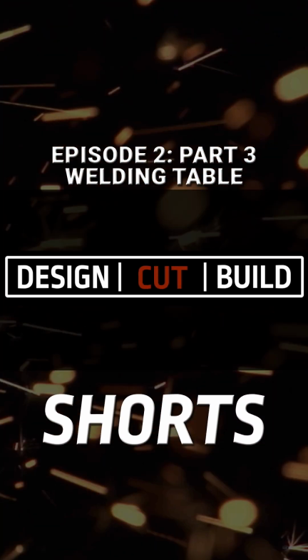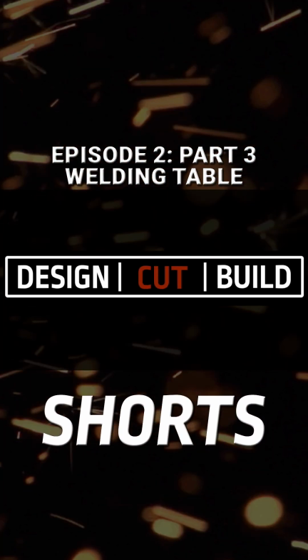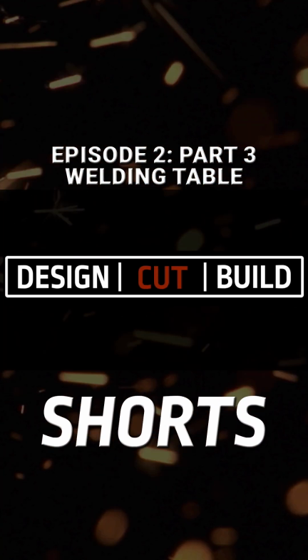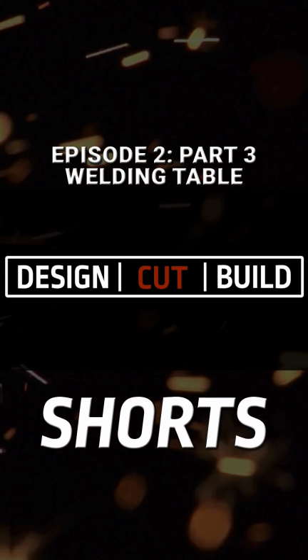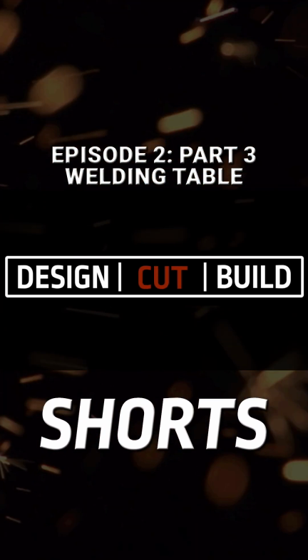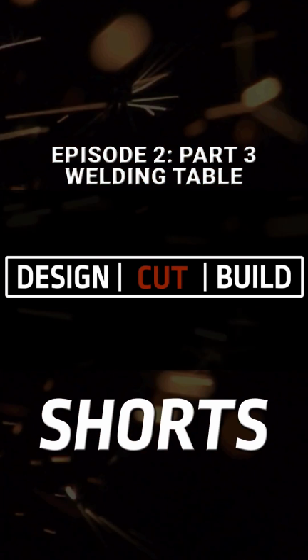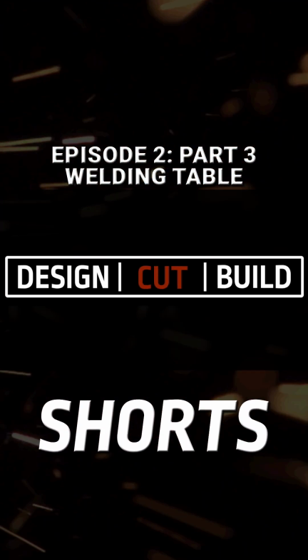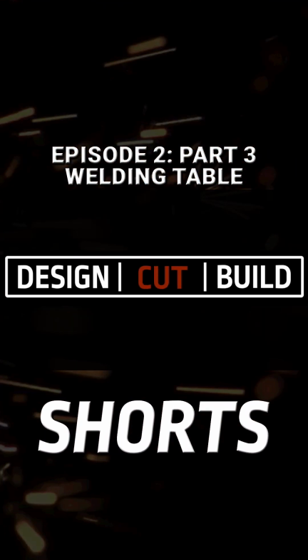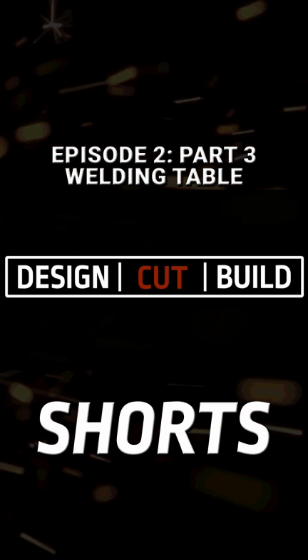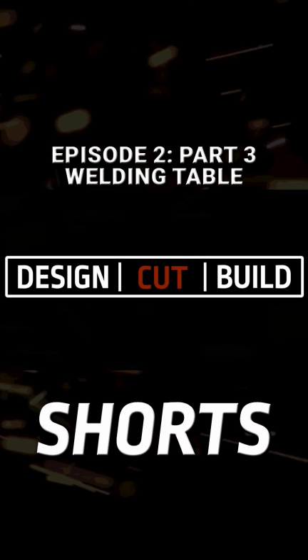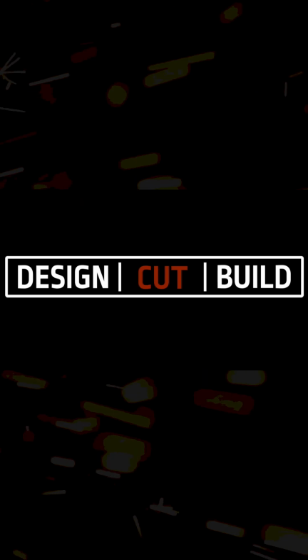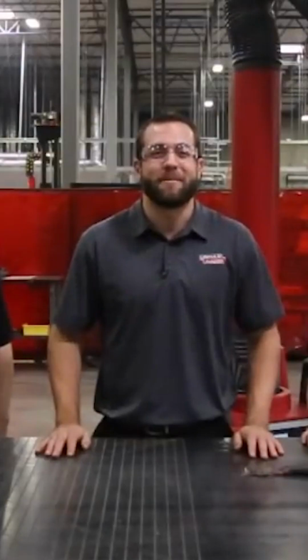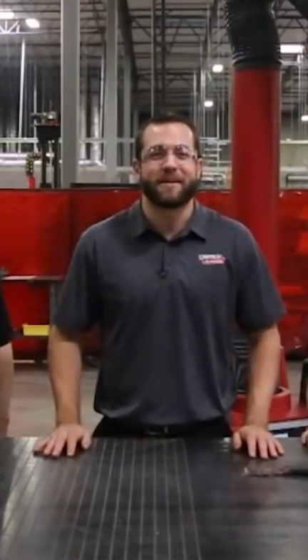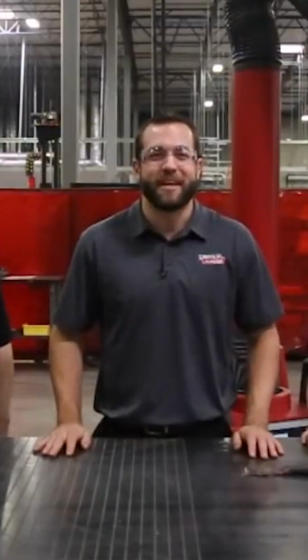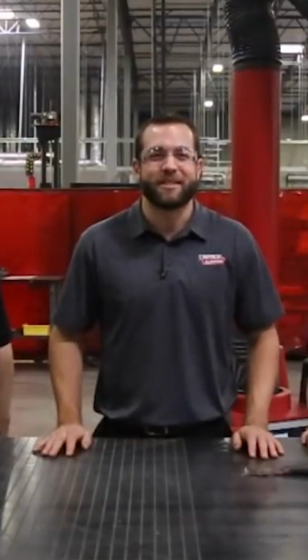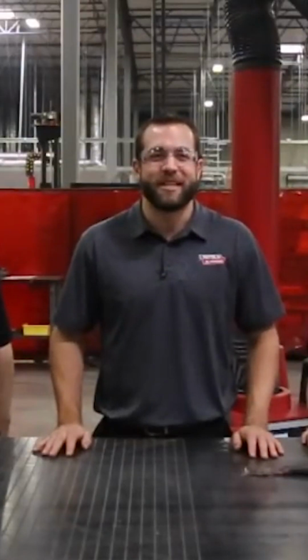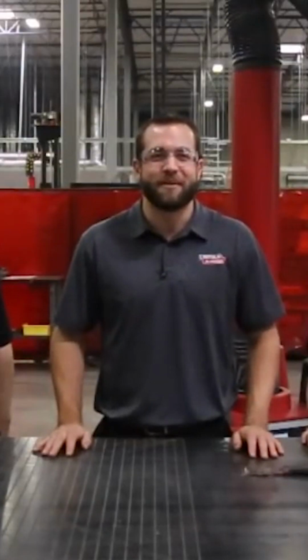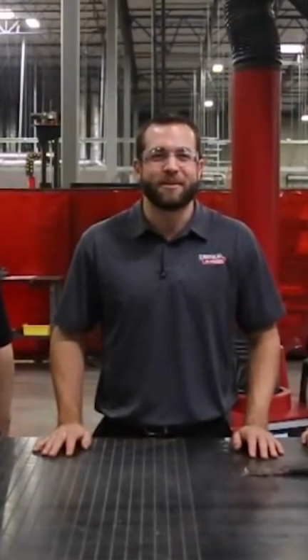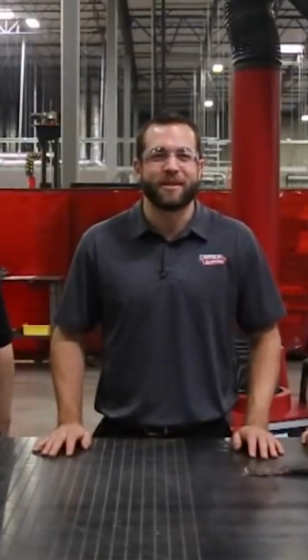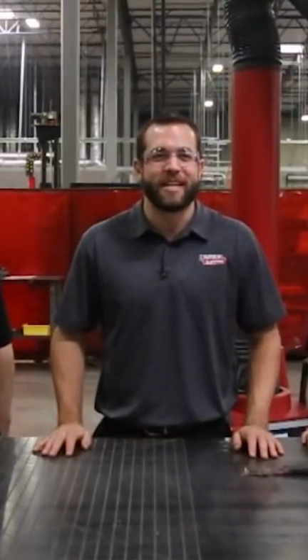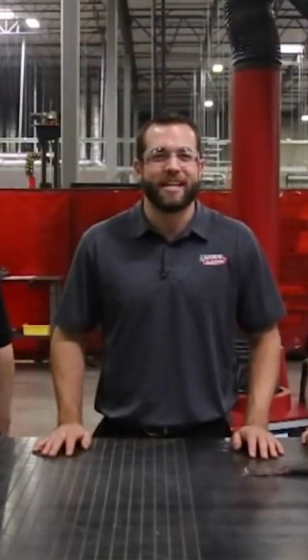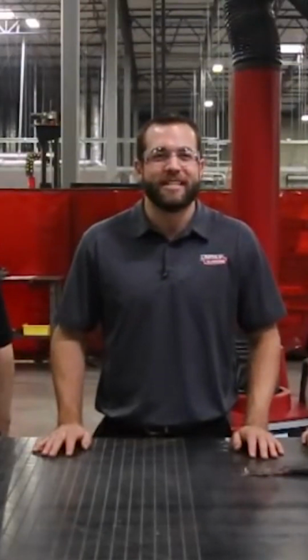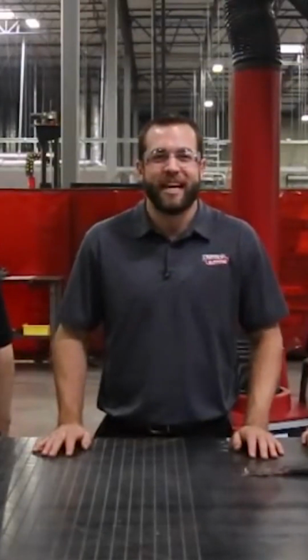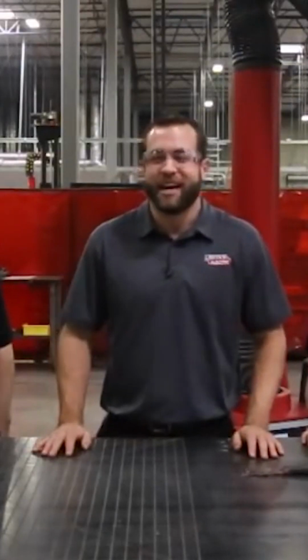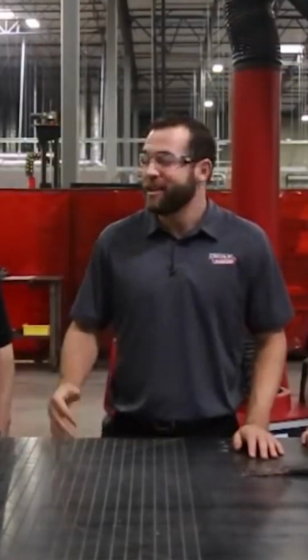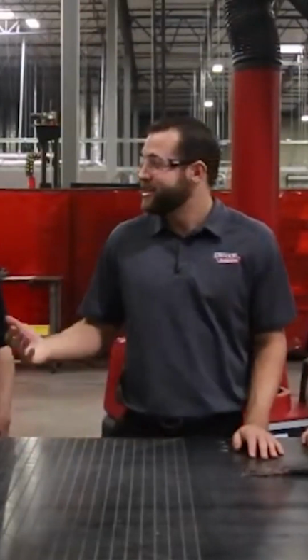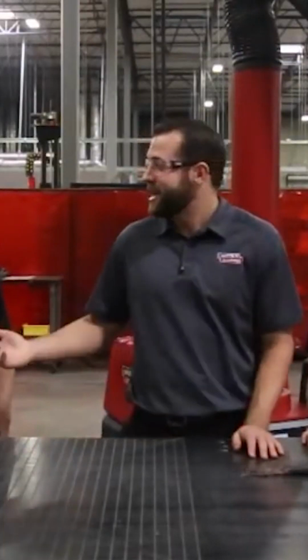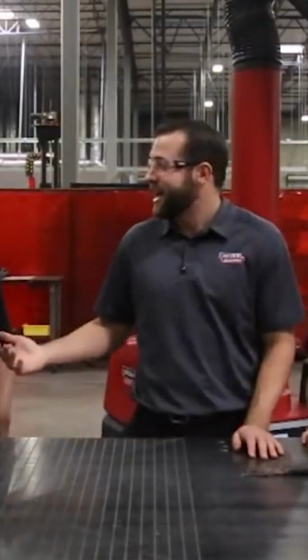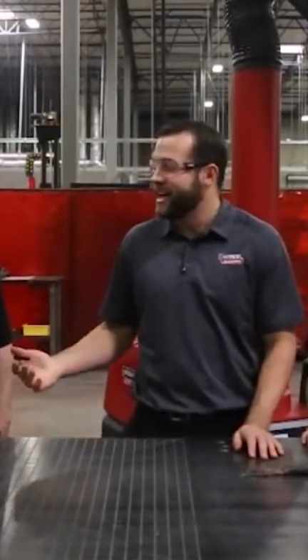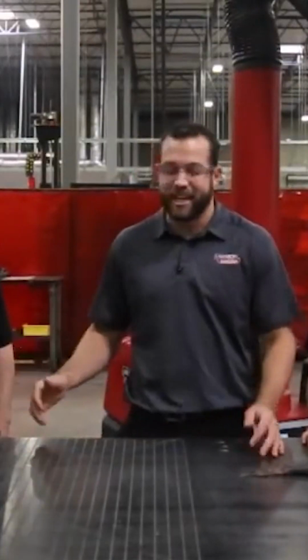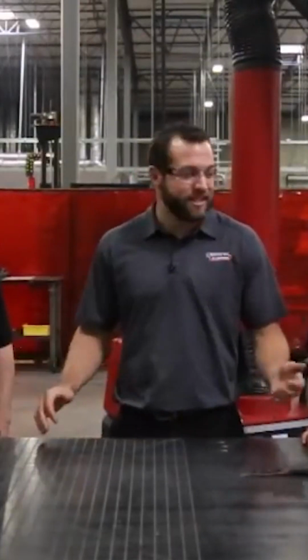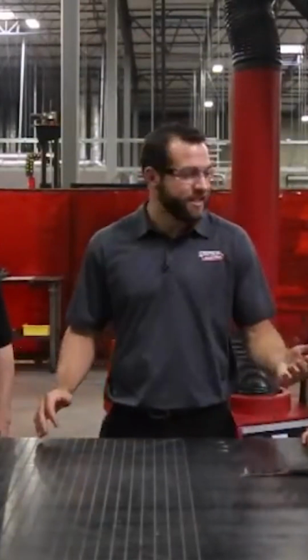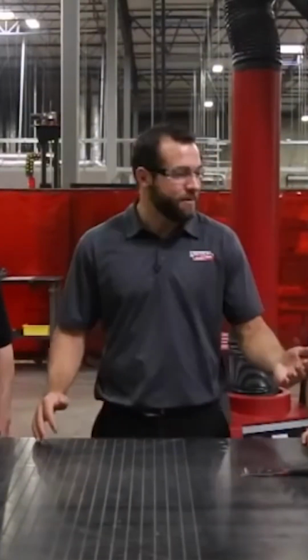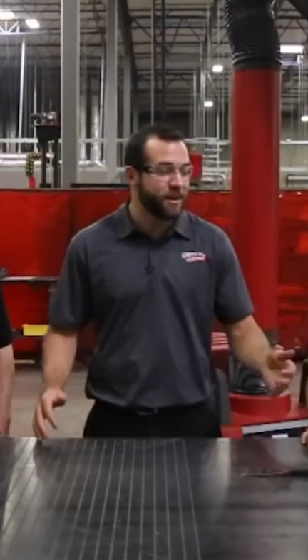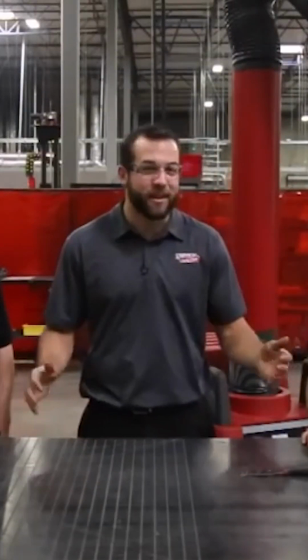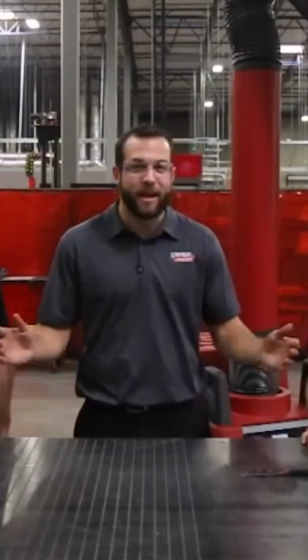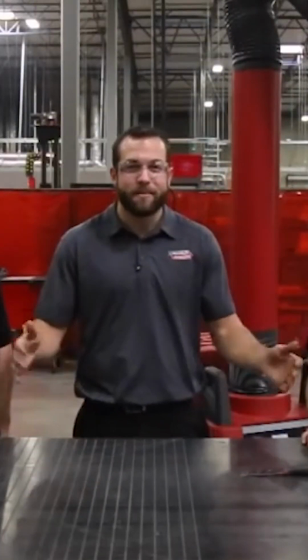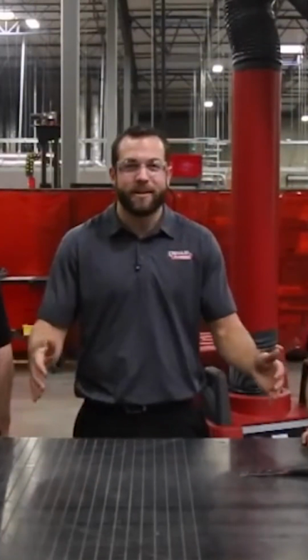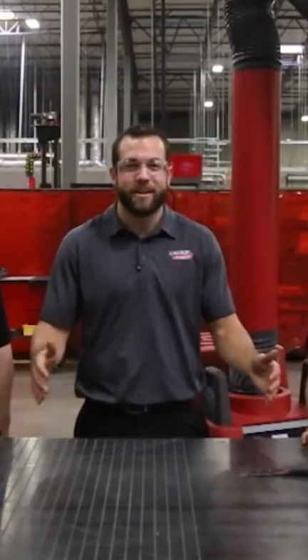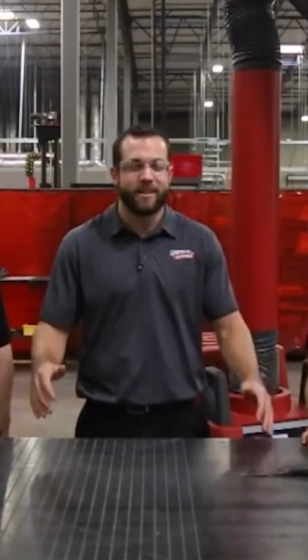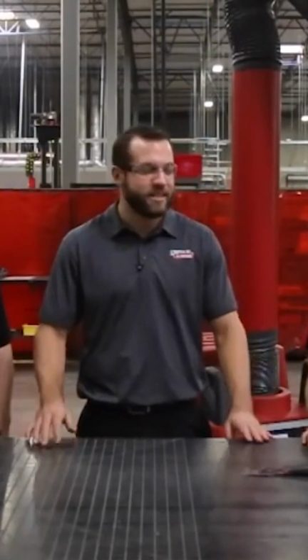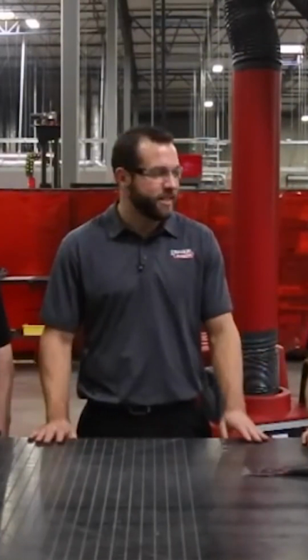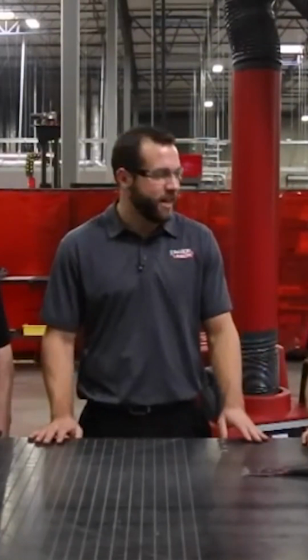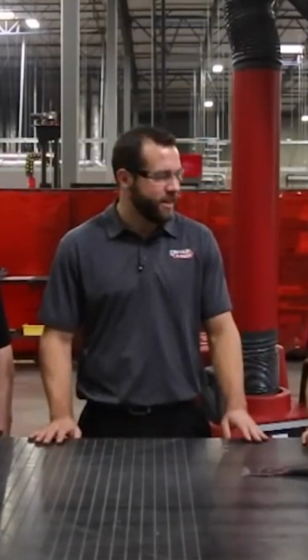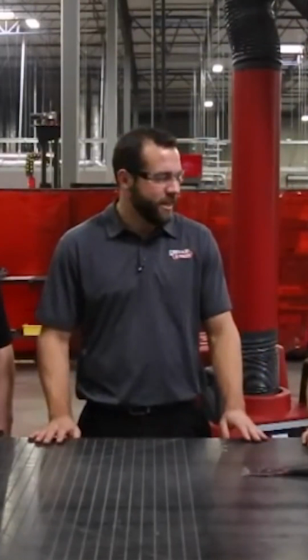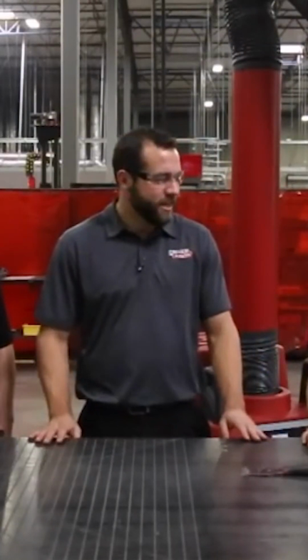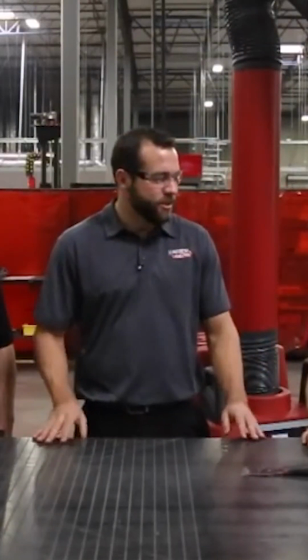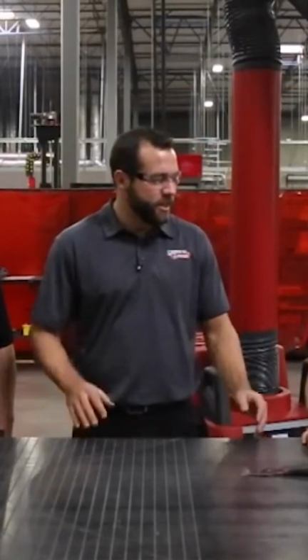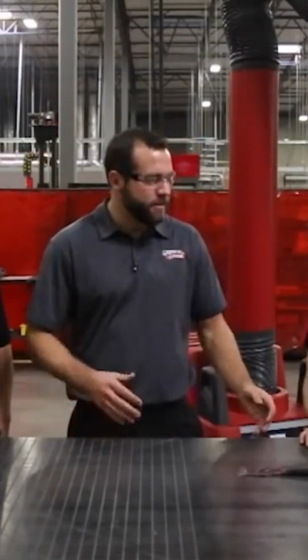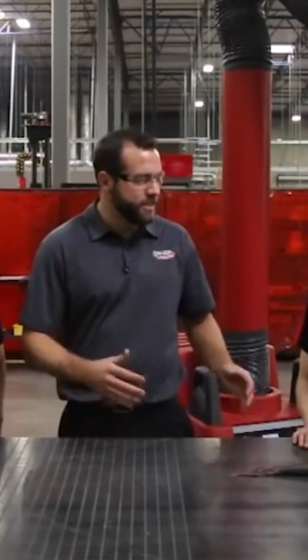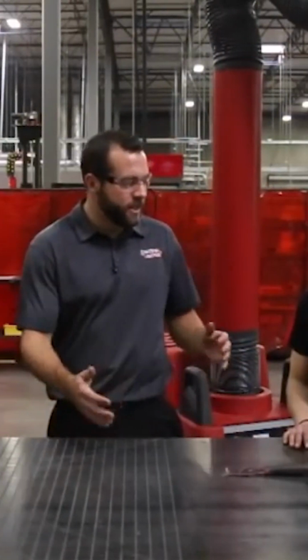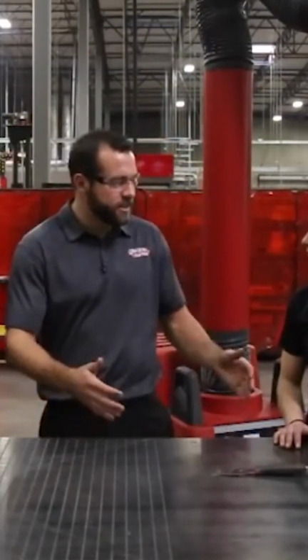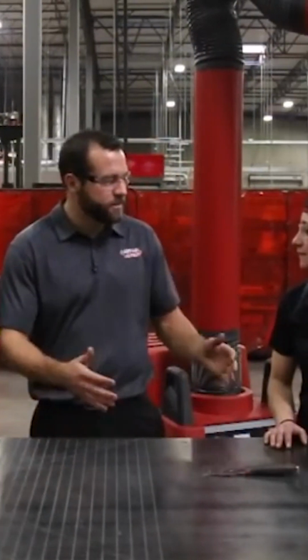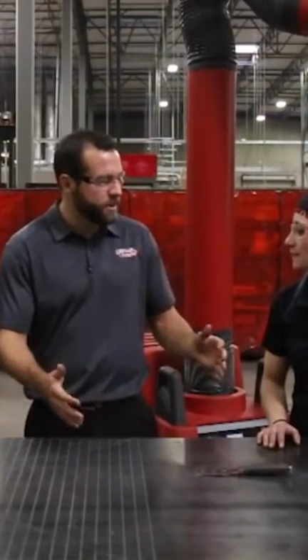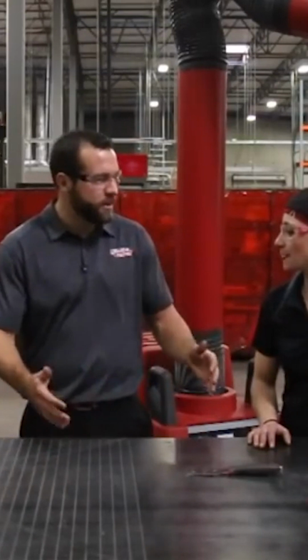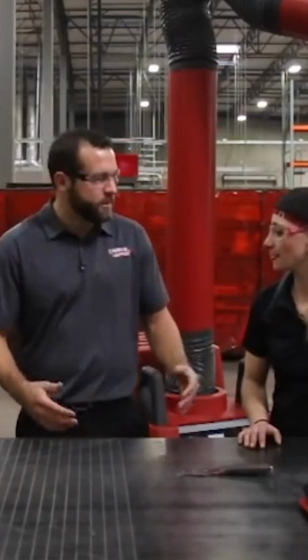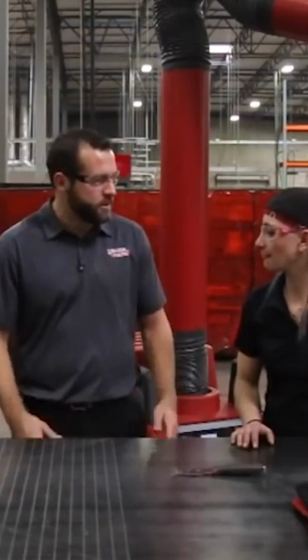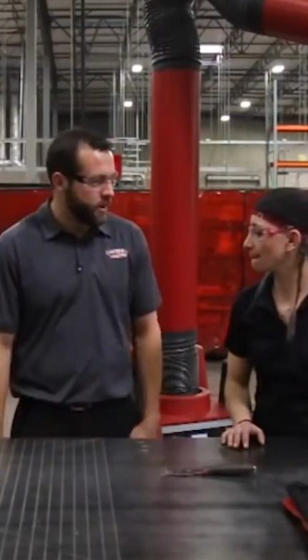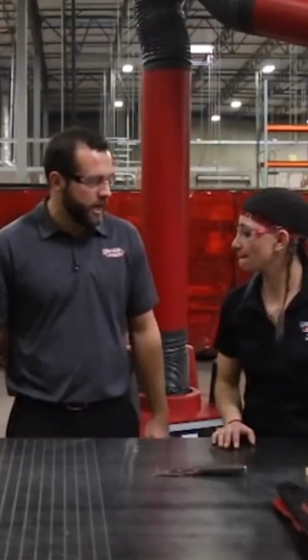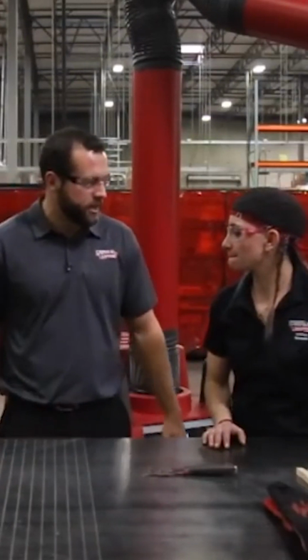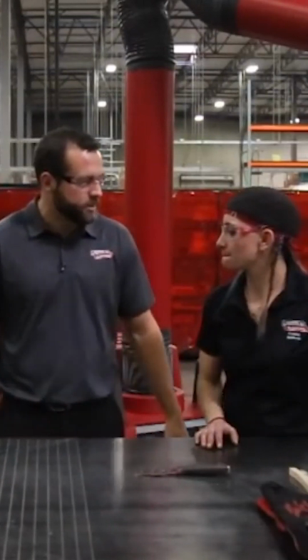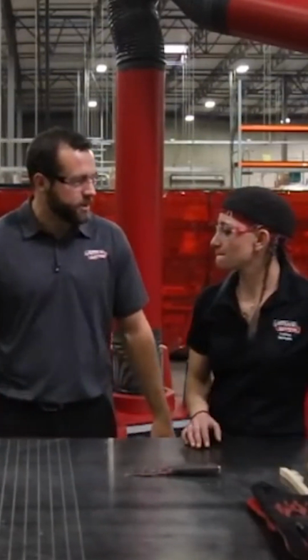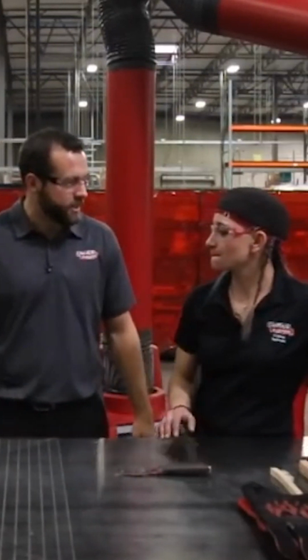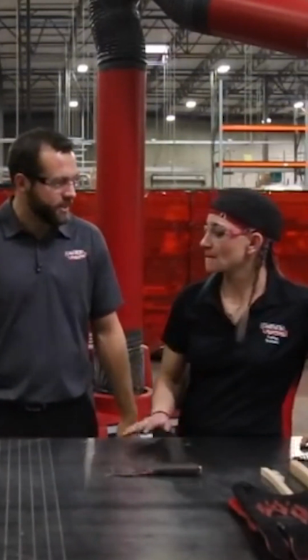I'm really happy with how this fabrication table turned out. I know that Chad and Sammy collaborated on the design. So Sammy, tell us some of your inputs you had into it.